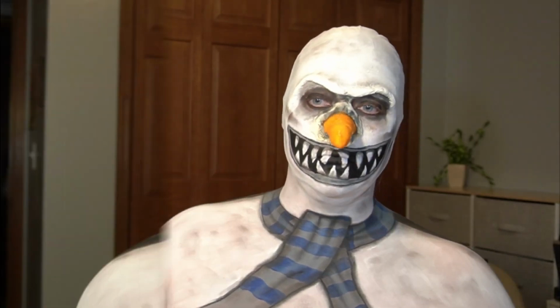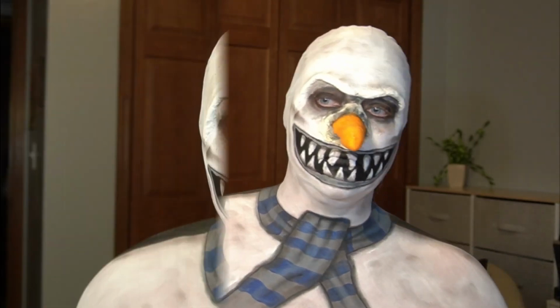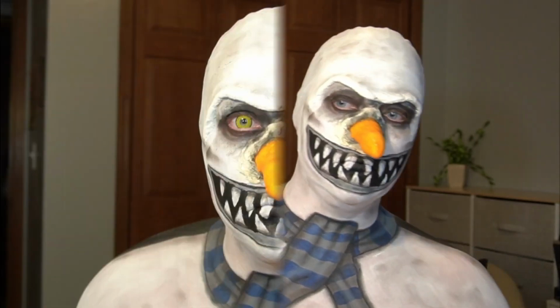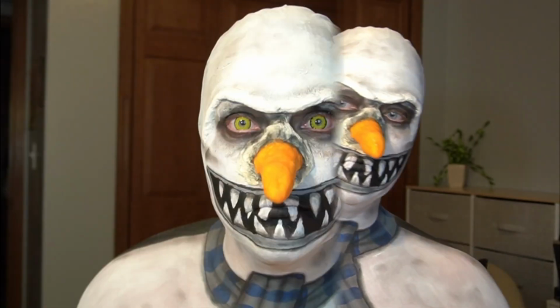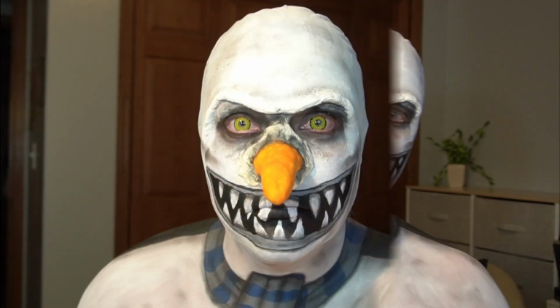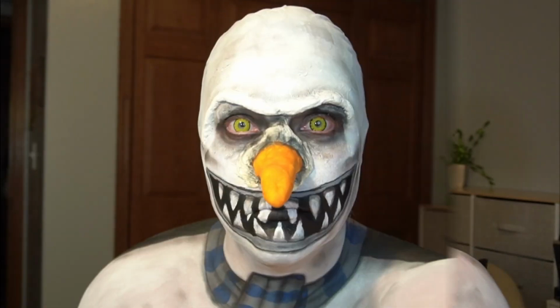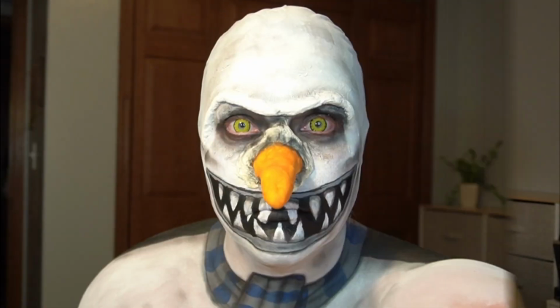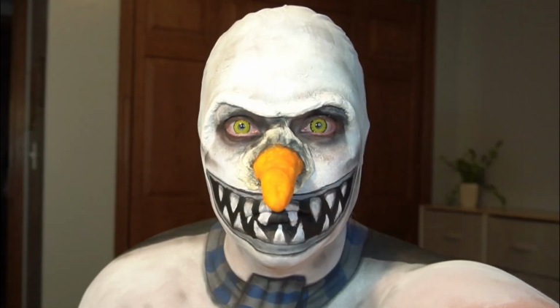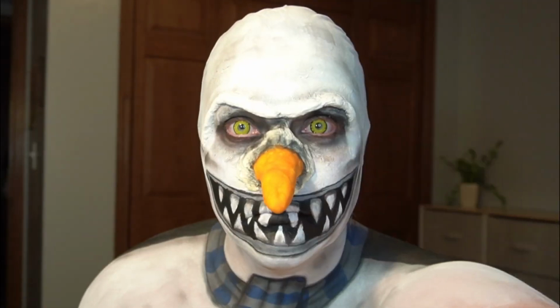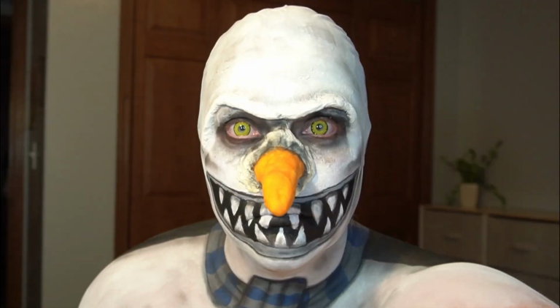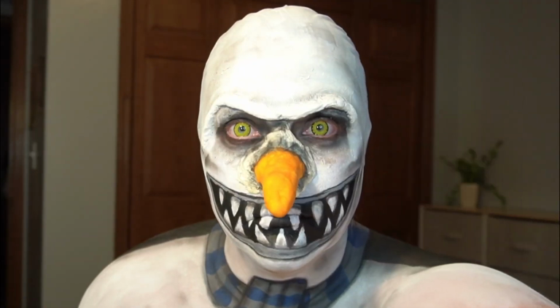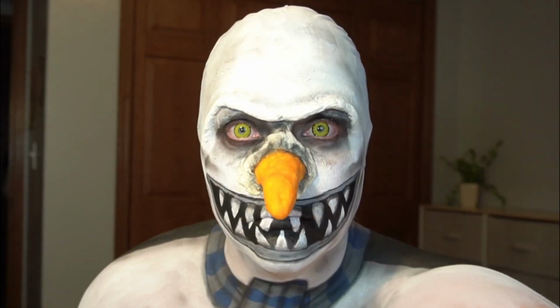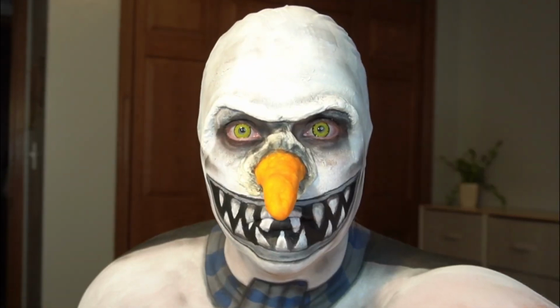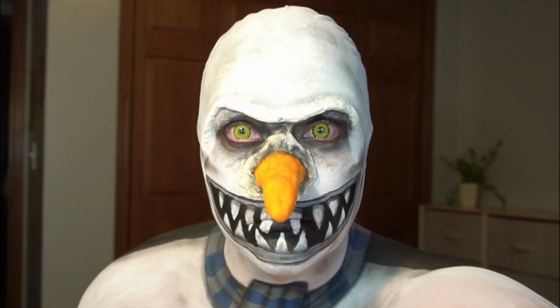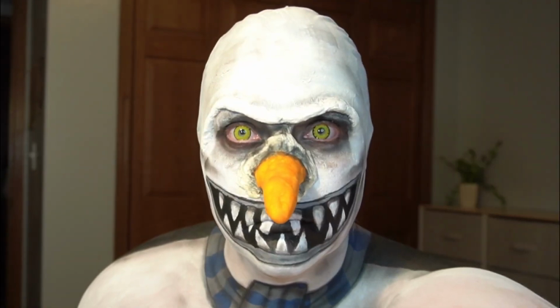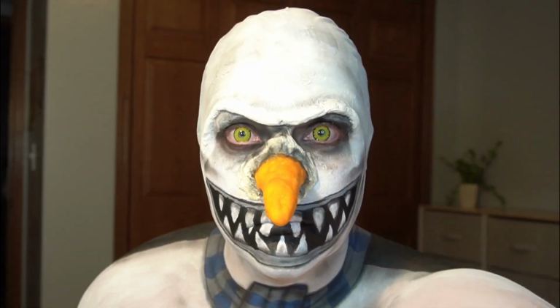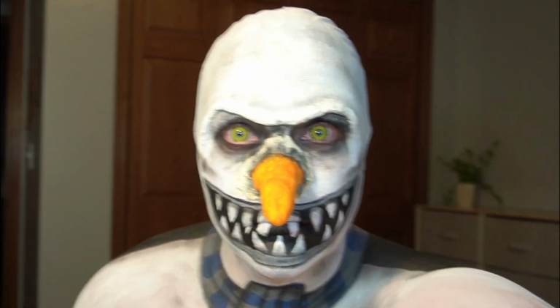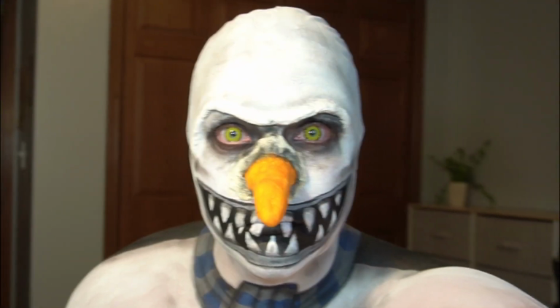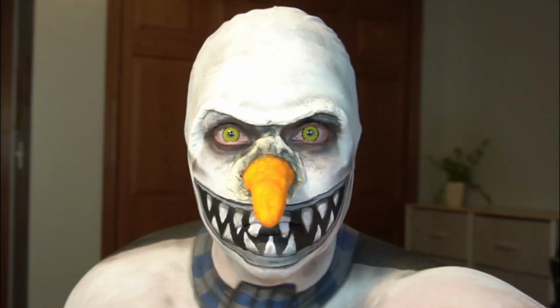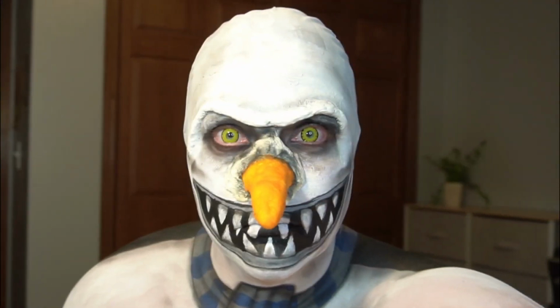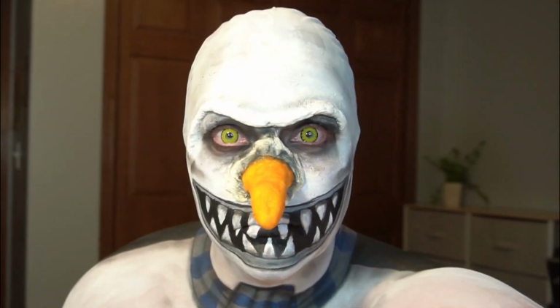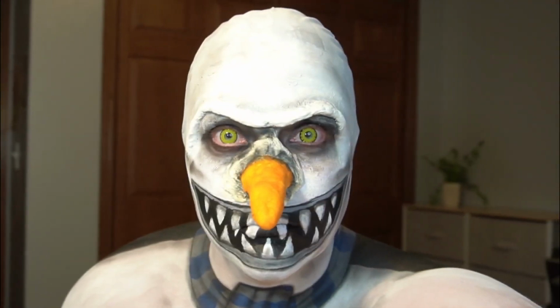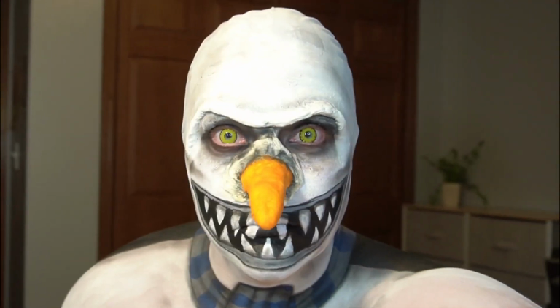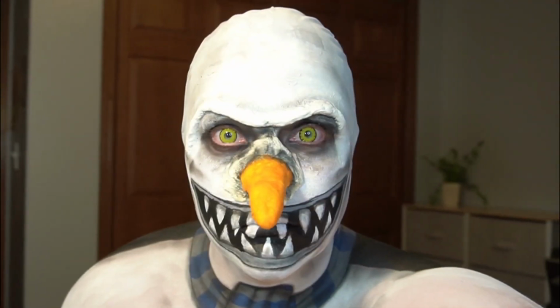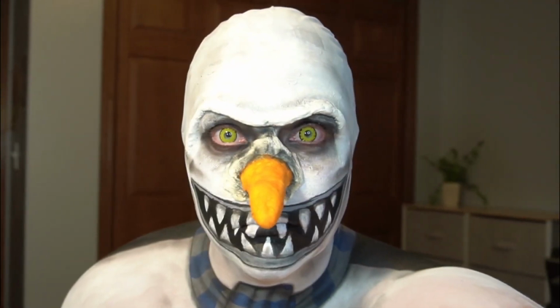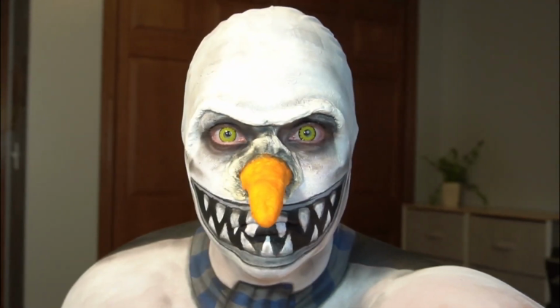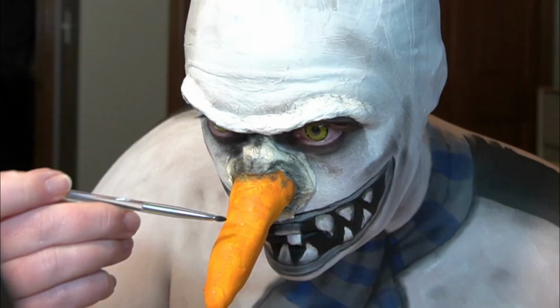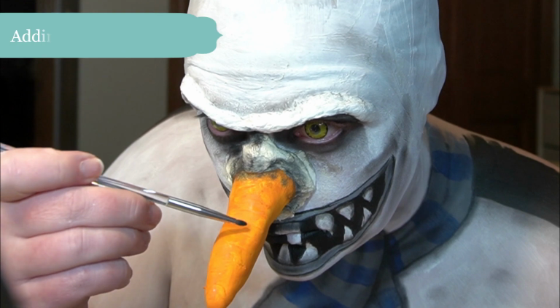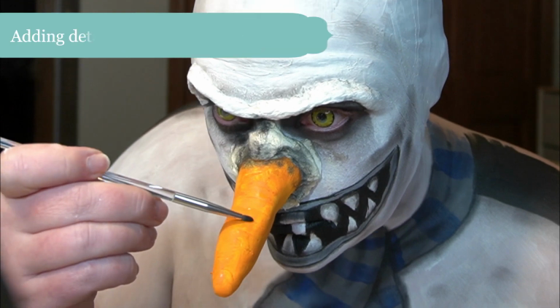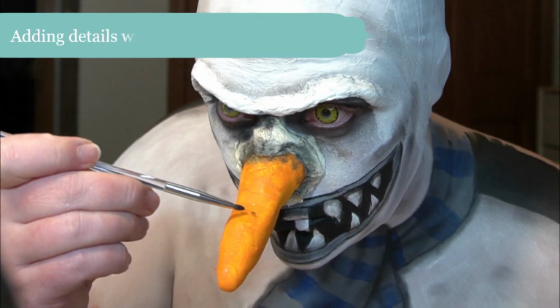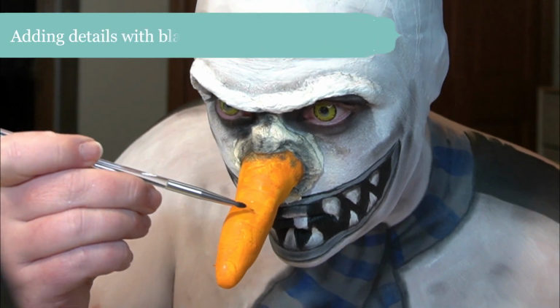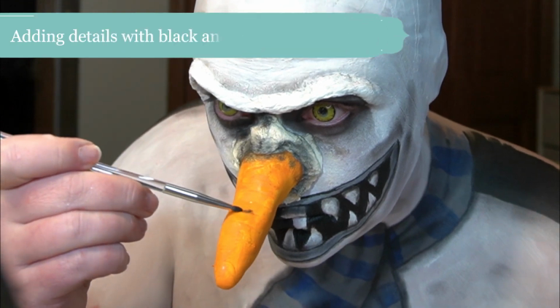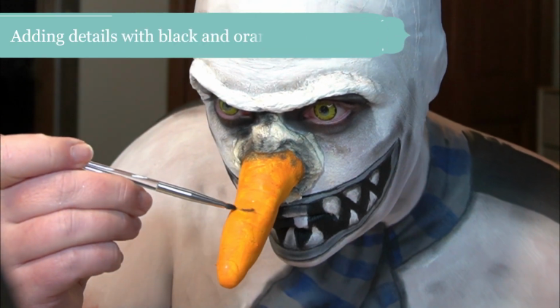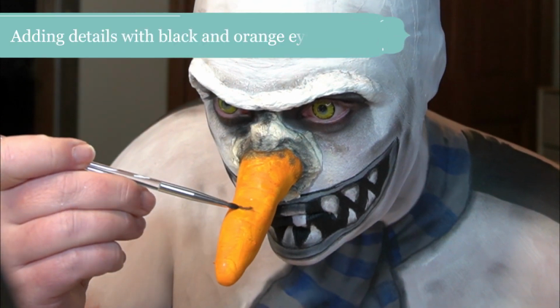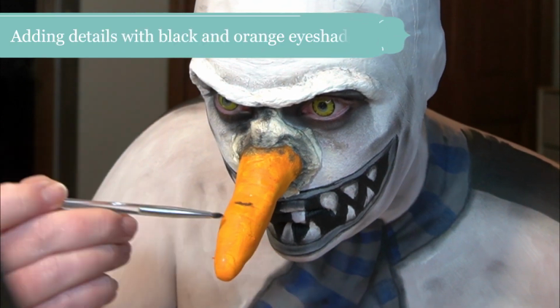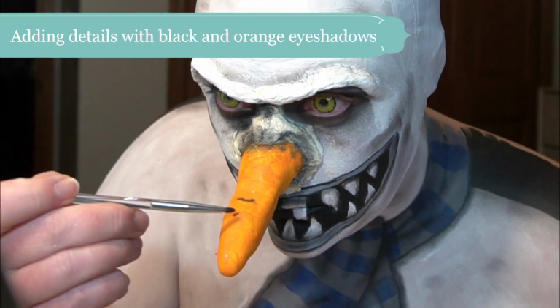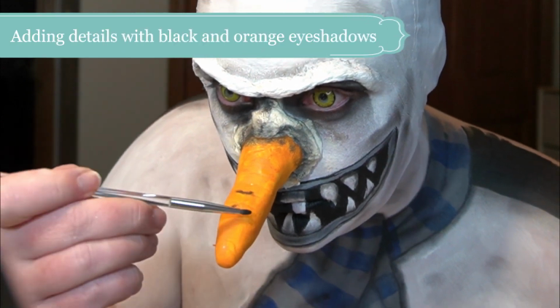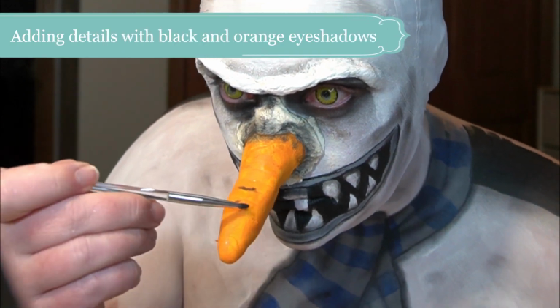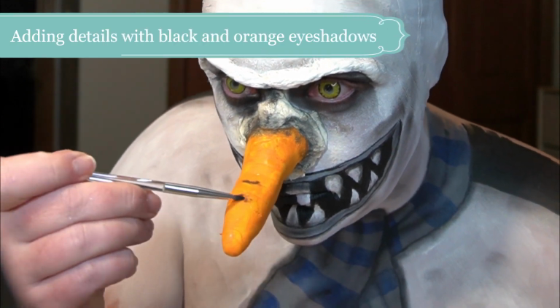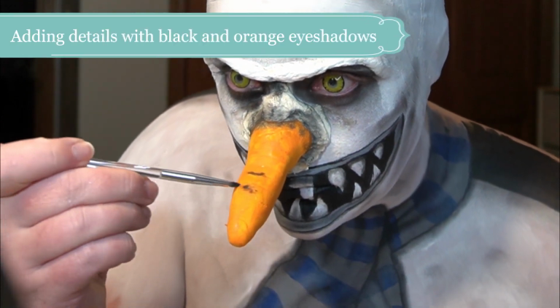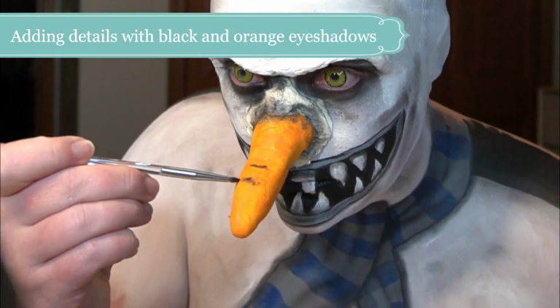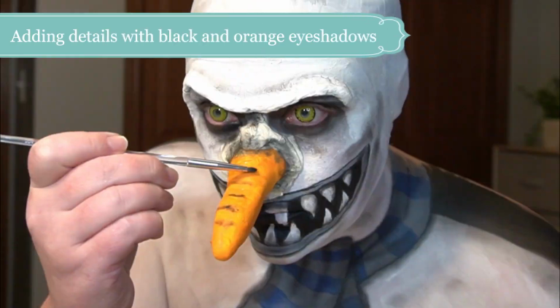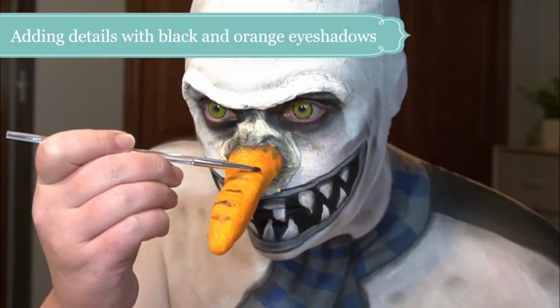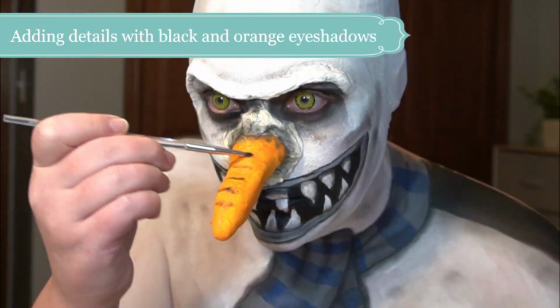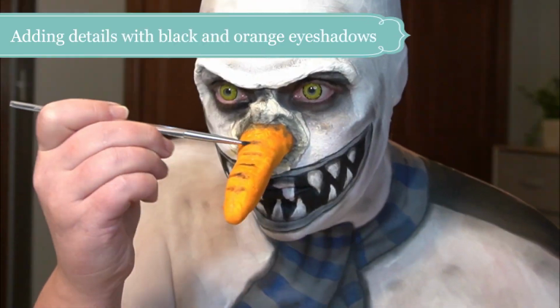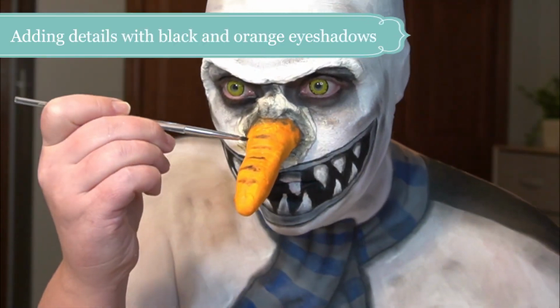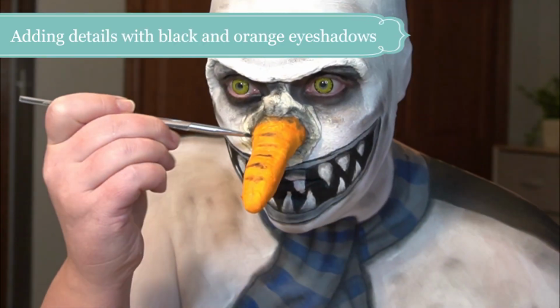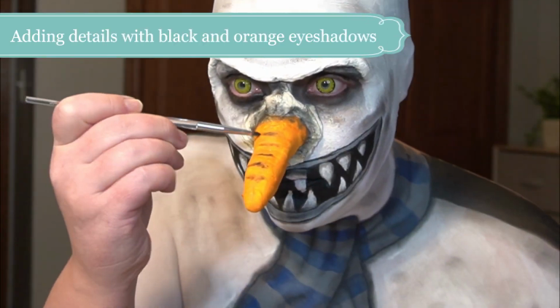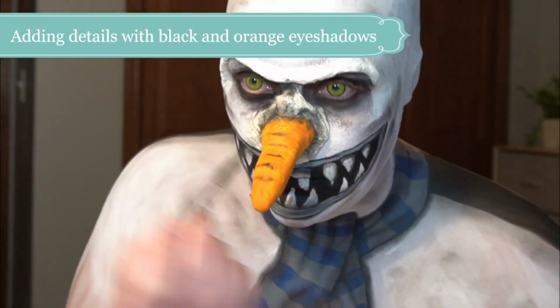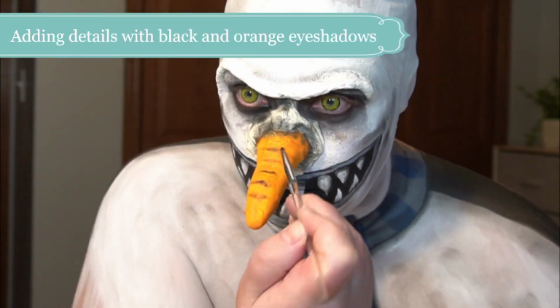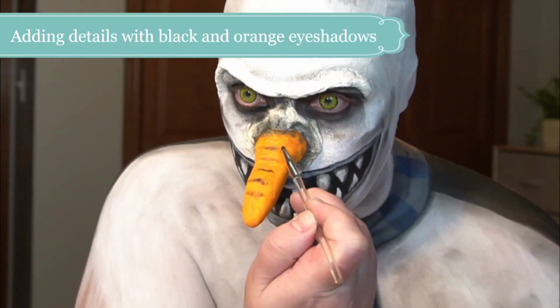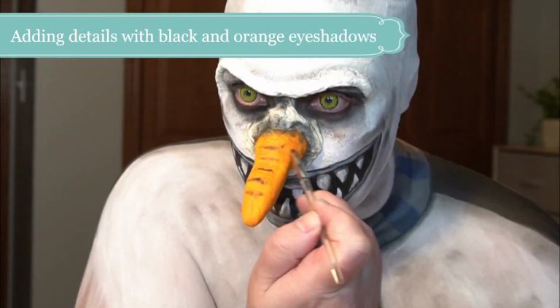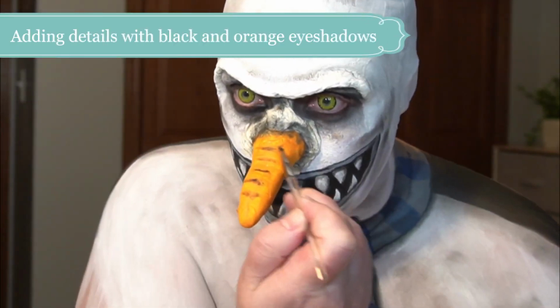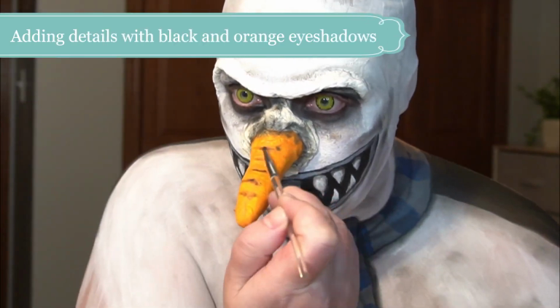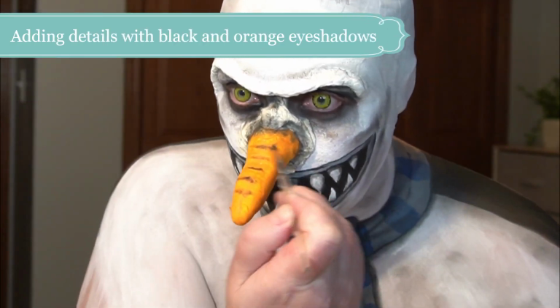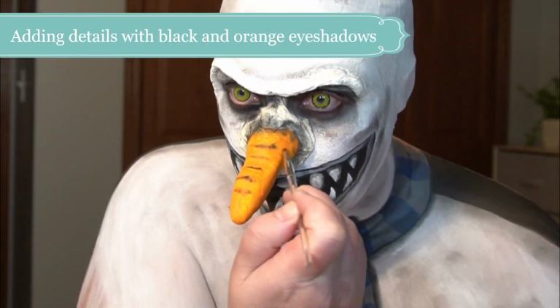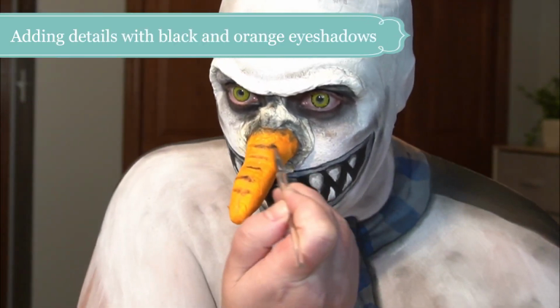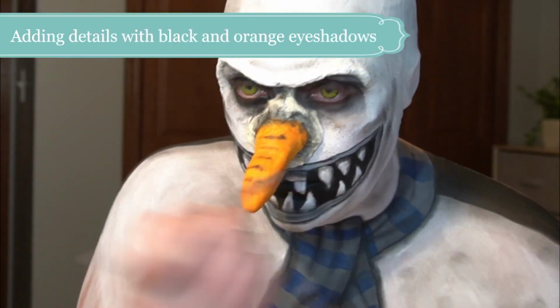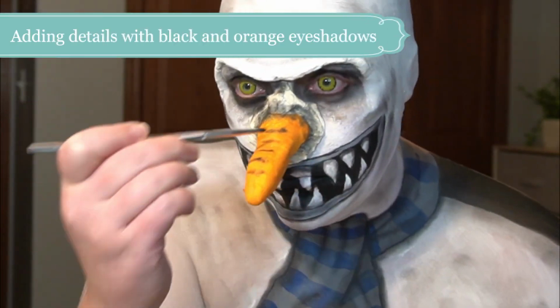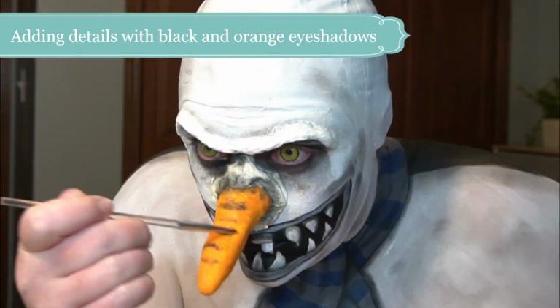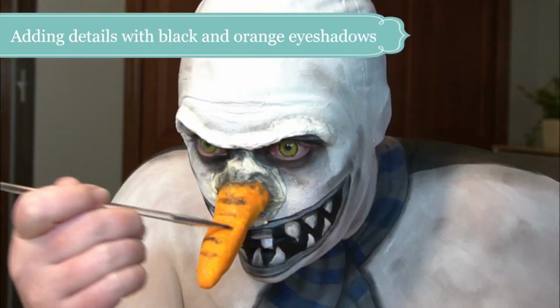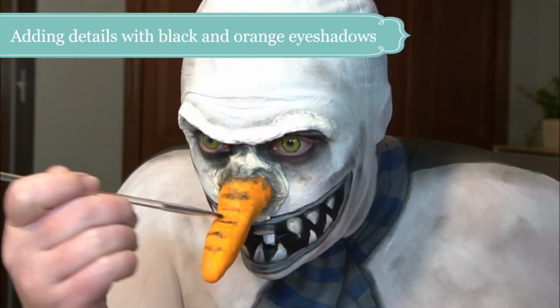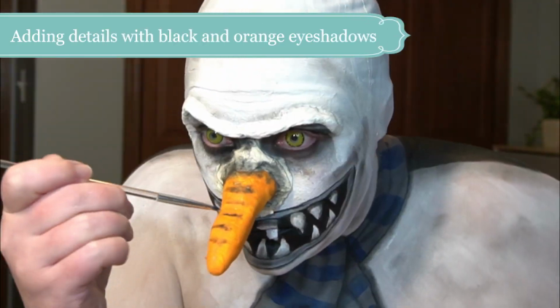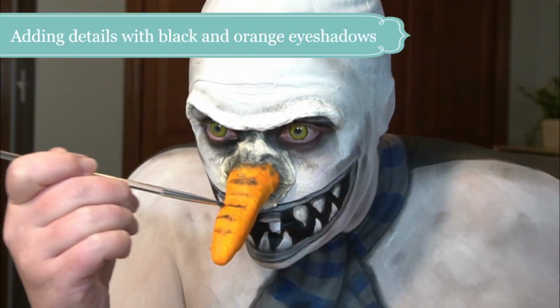I popped in some yellow contacts and my blue eyes tend to make these a little bit more on the green side, but they still work.